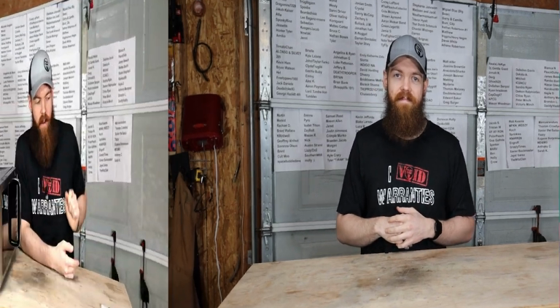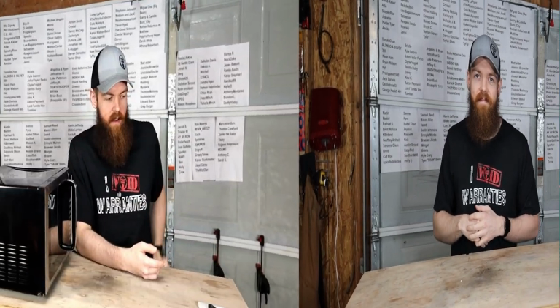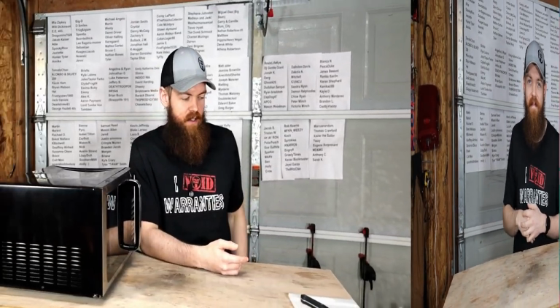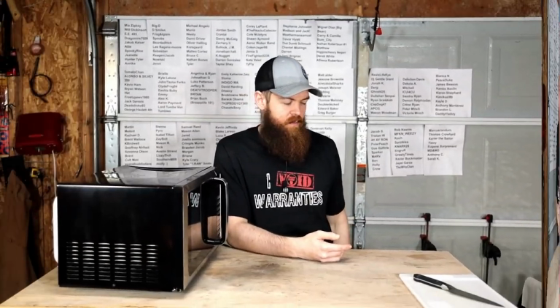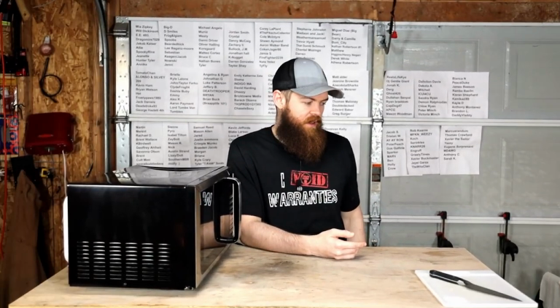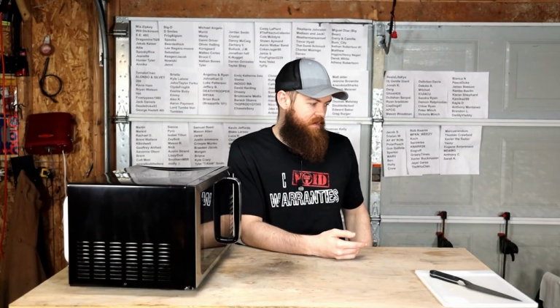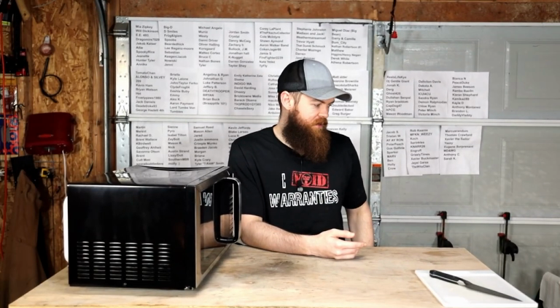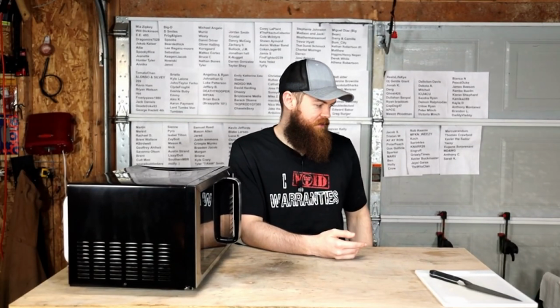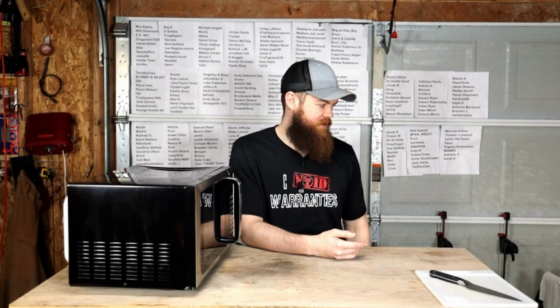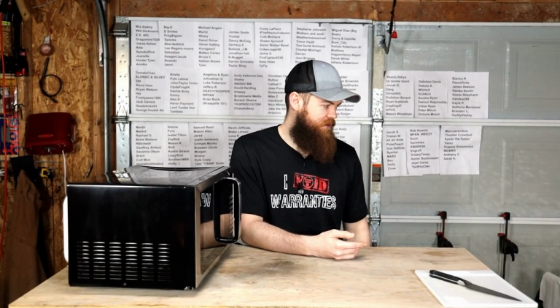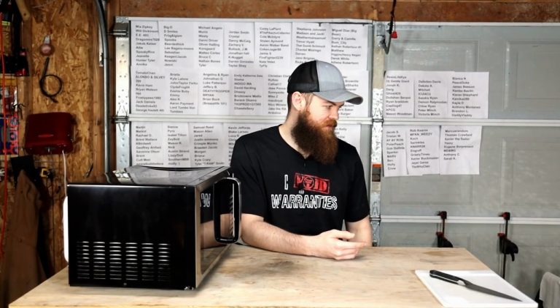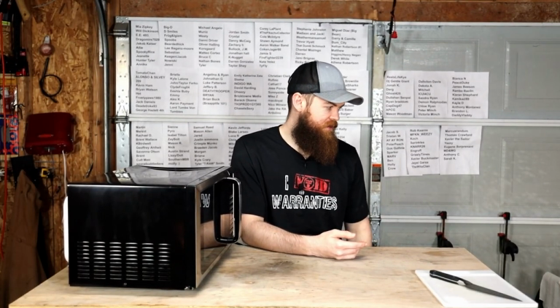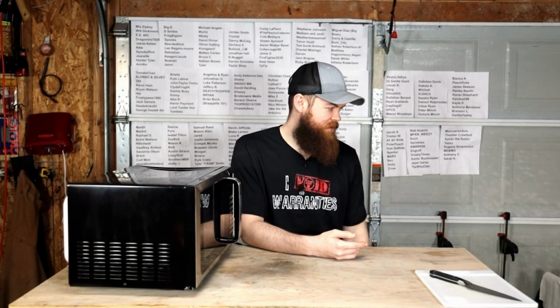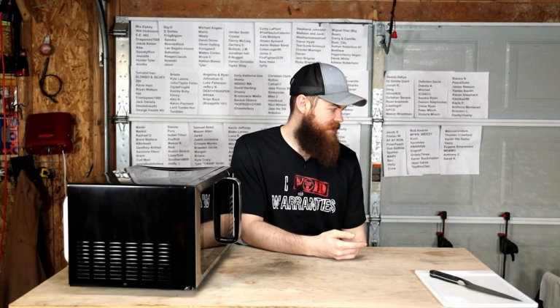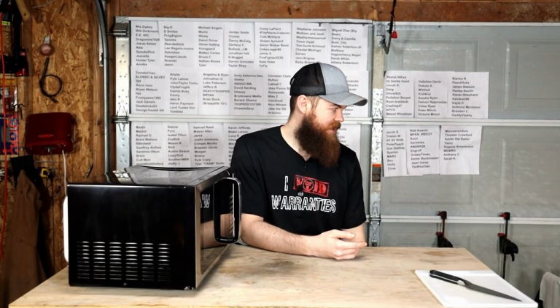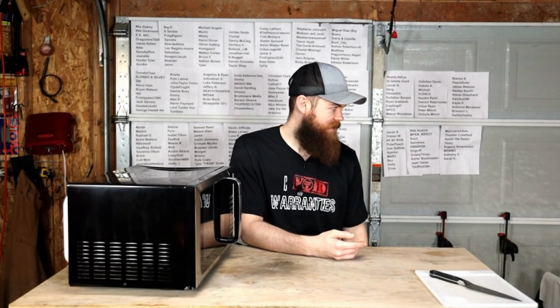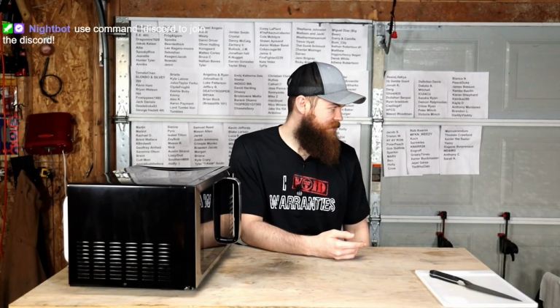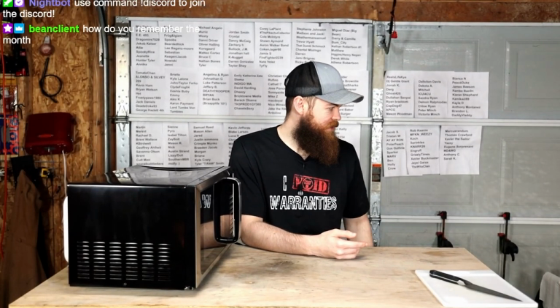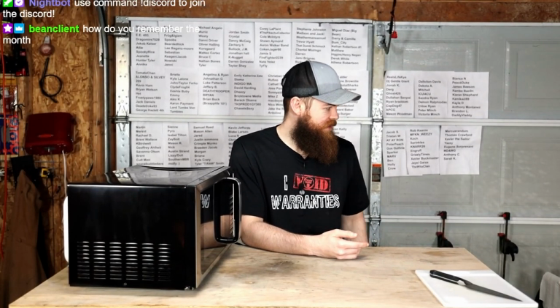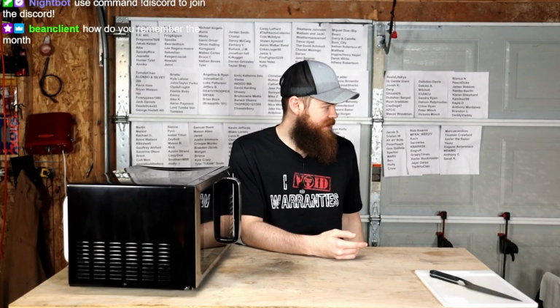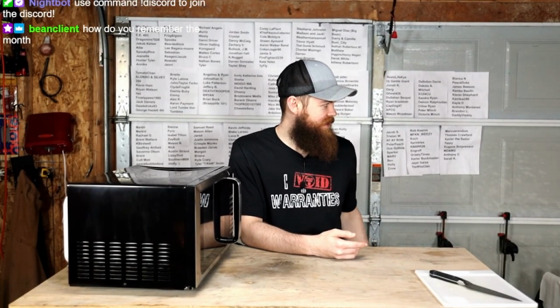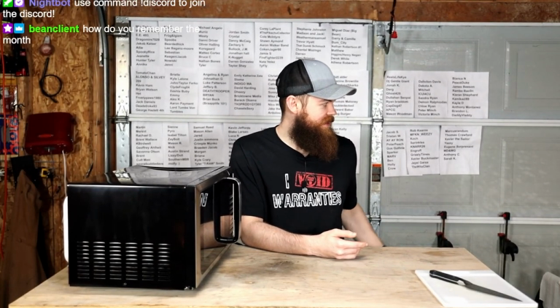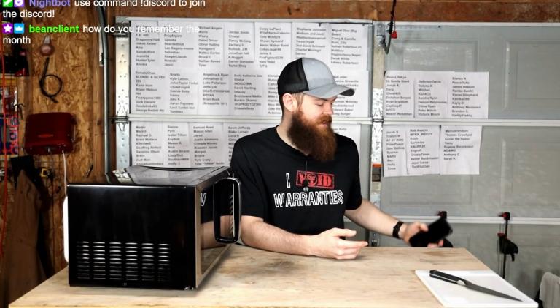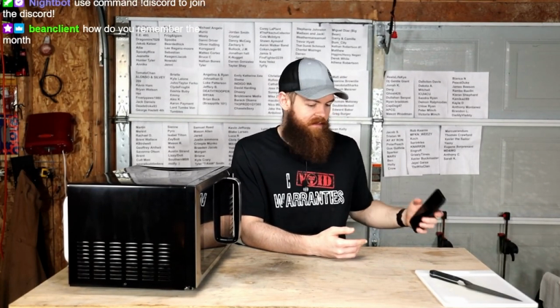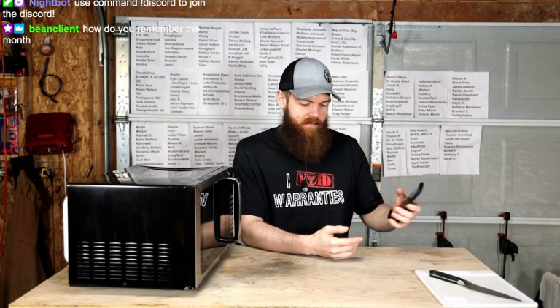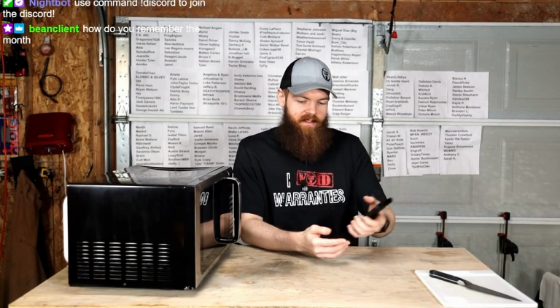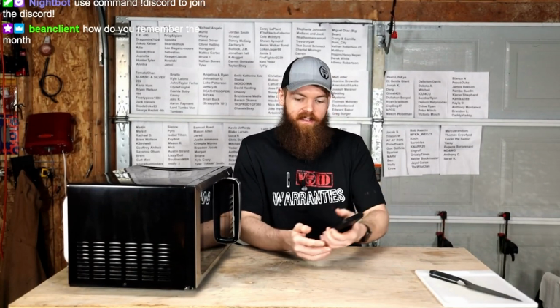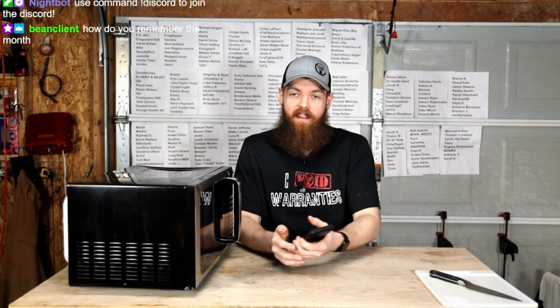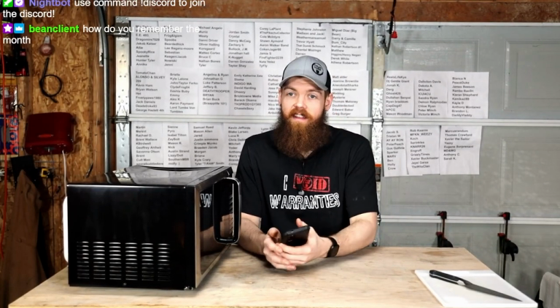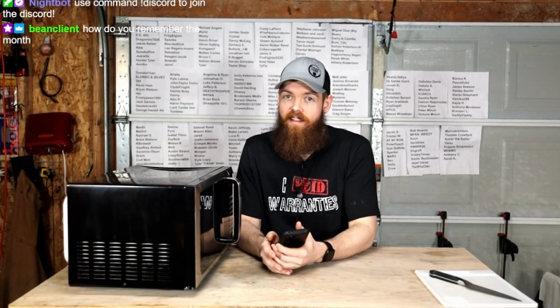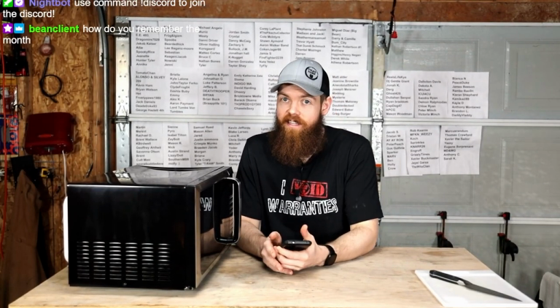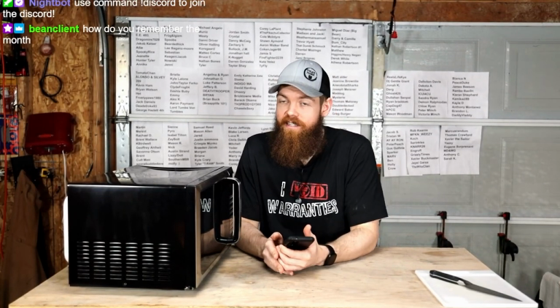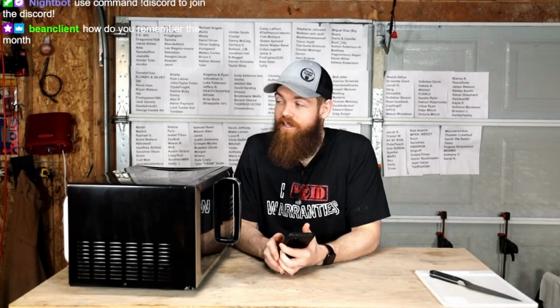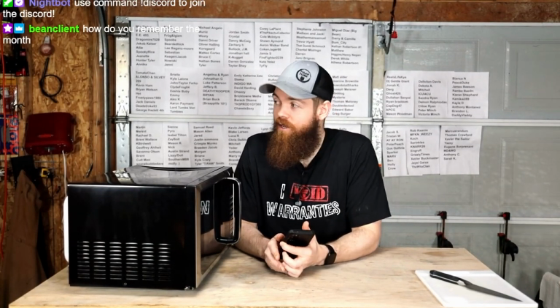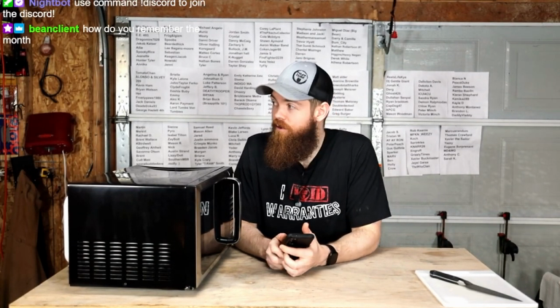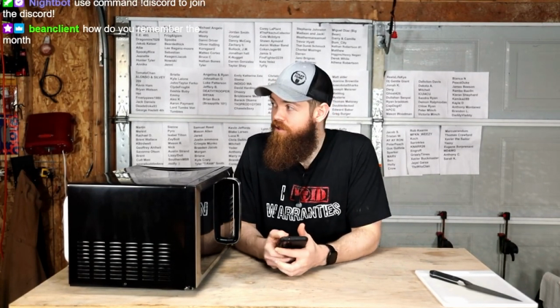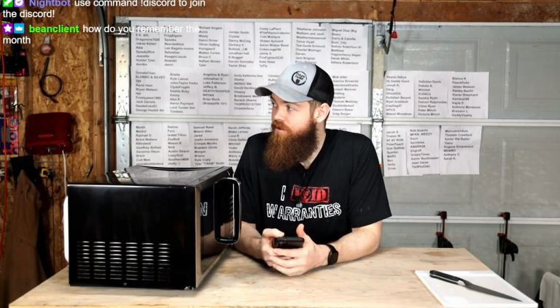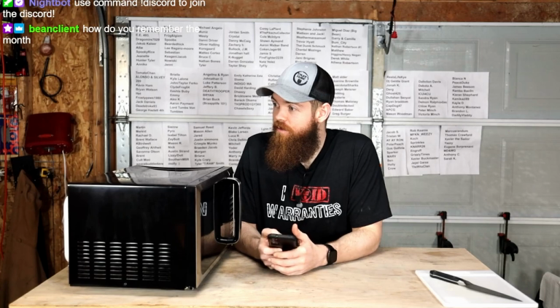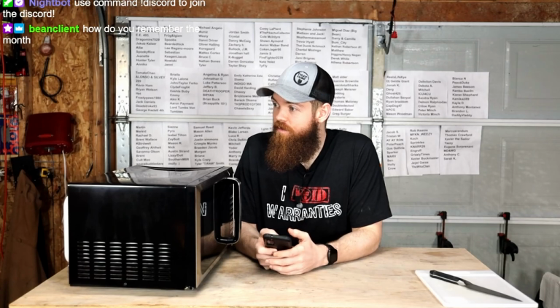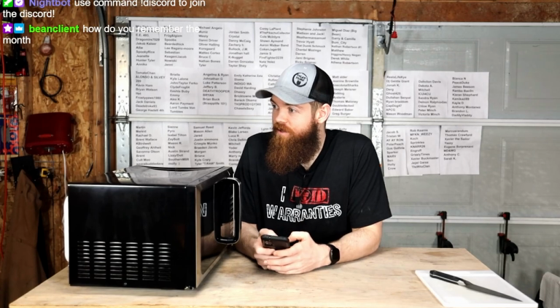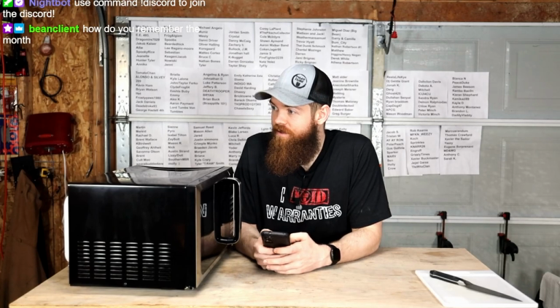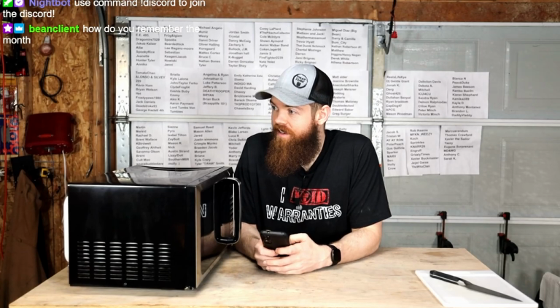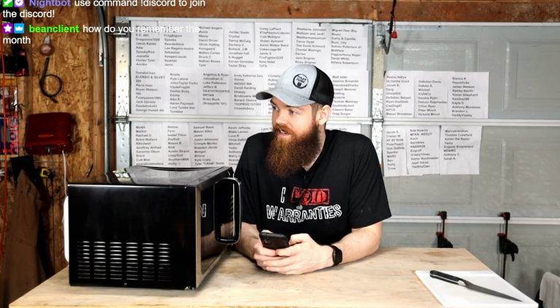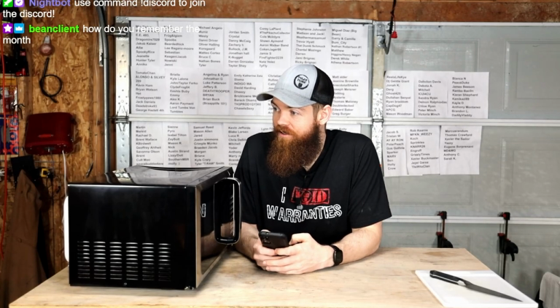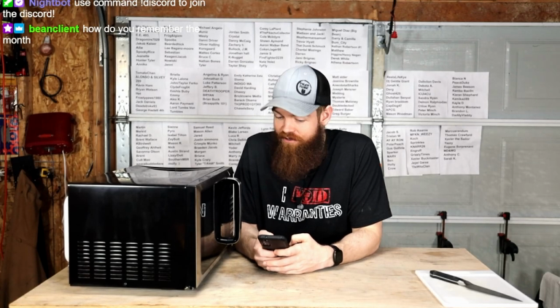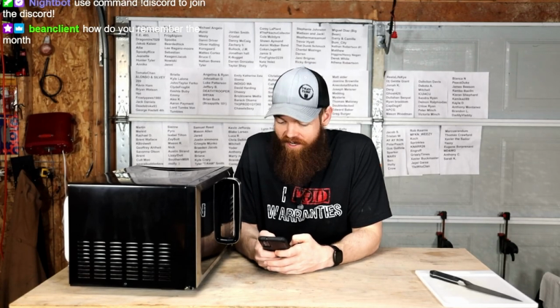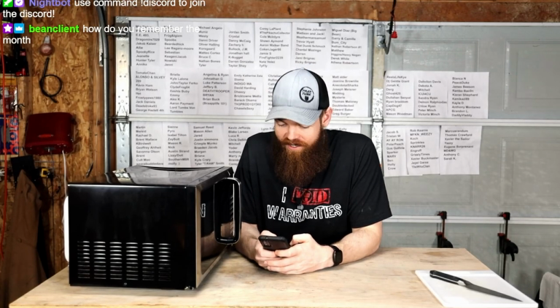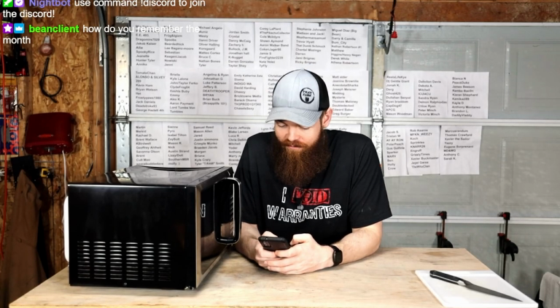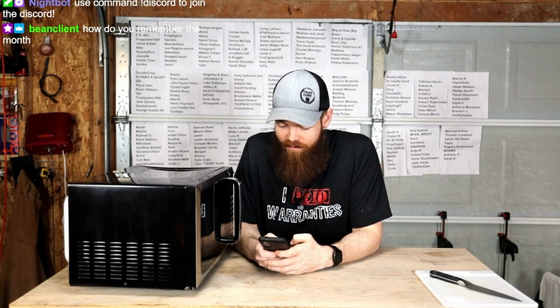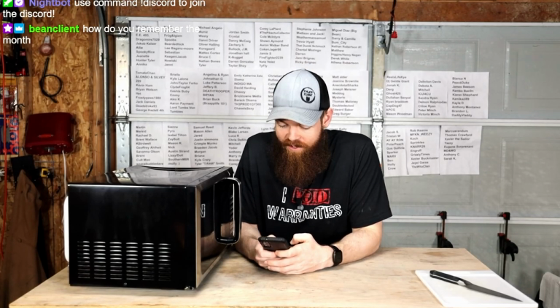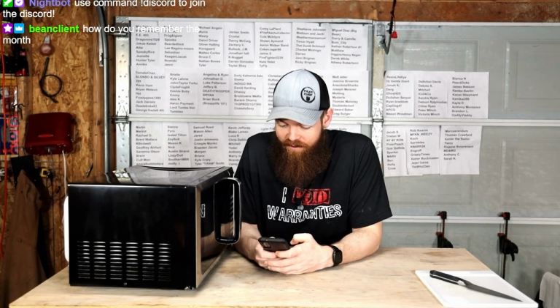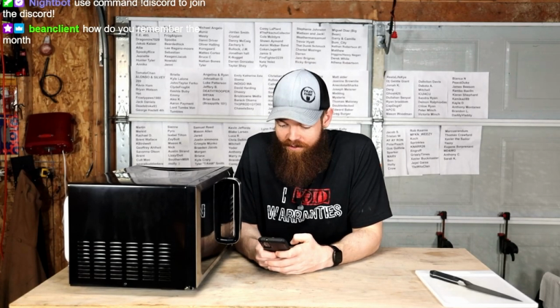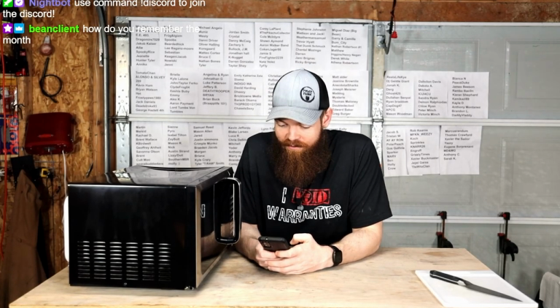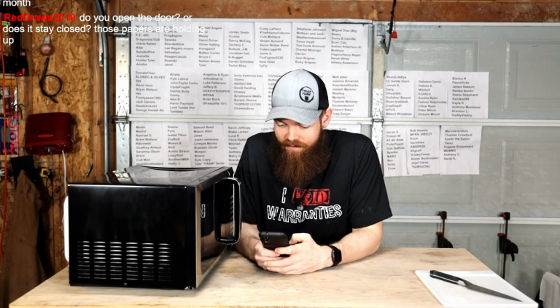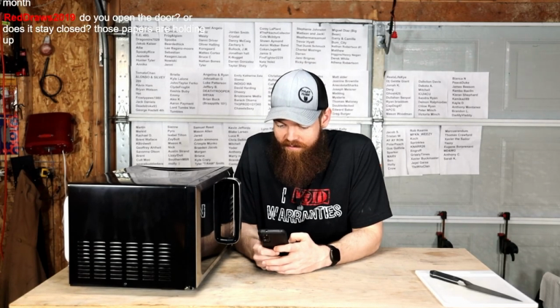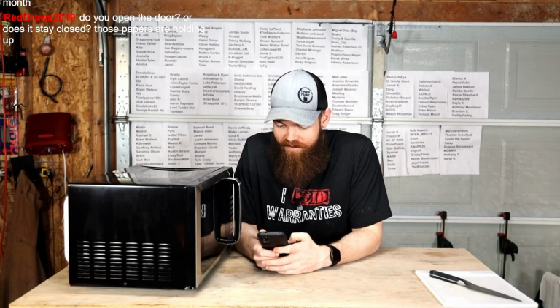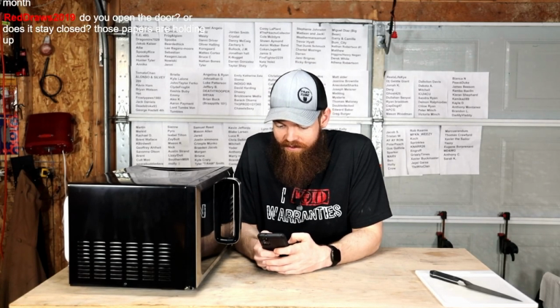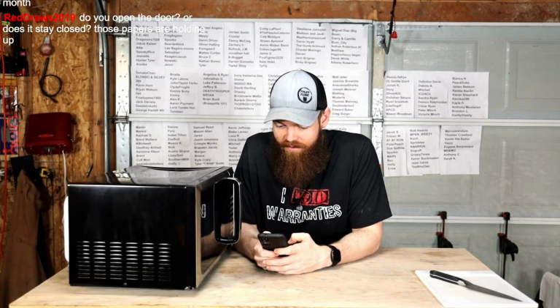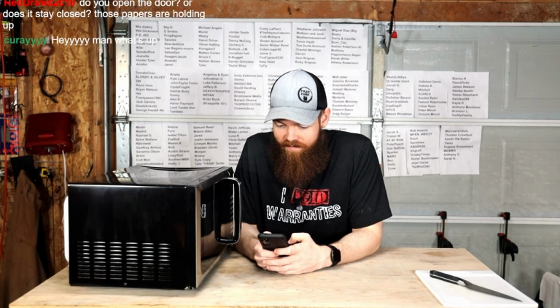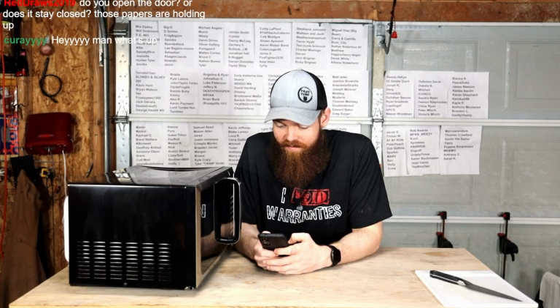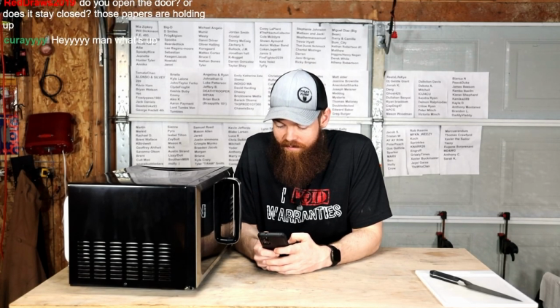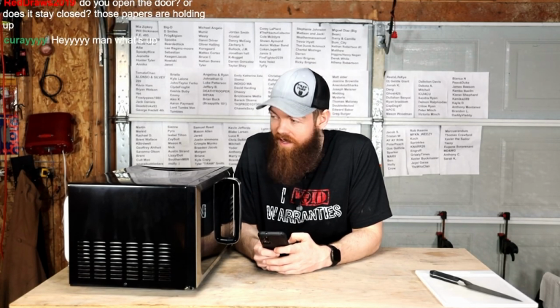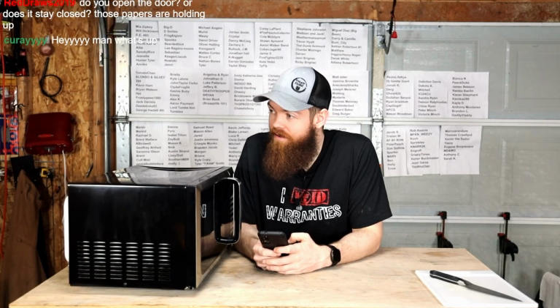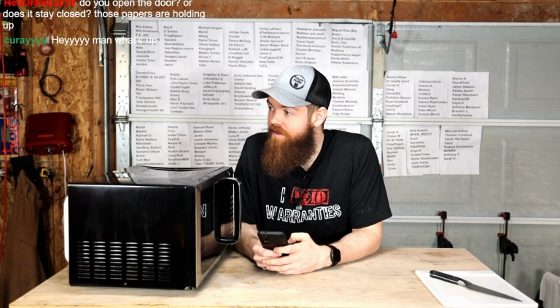Oh, I should probably post on YouTube that we're doing this. This is going to go on YouTube, and your chats will be on YouTube. So, behave.